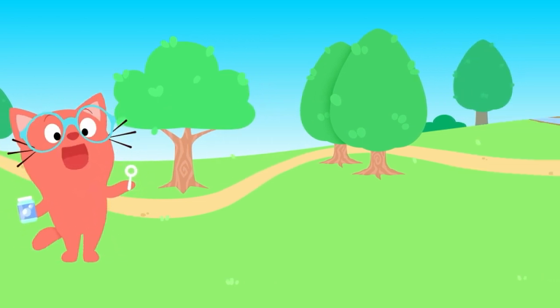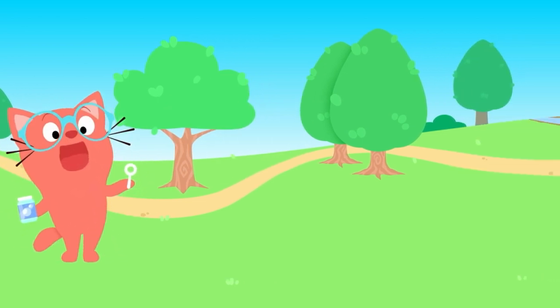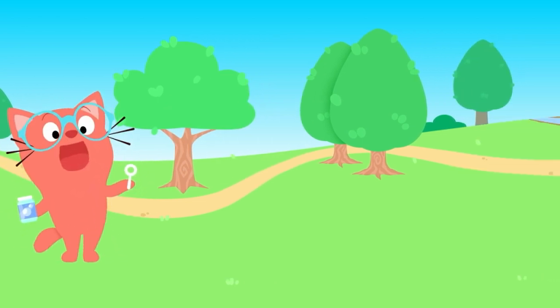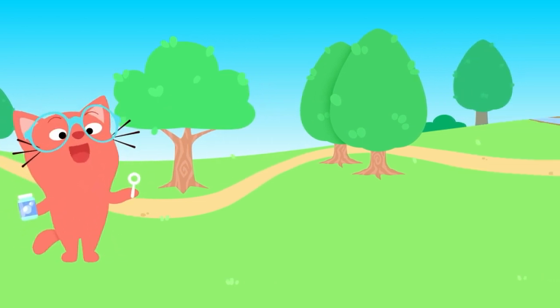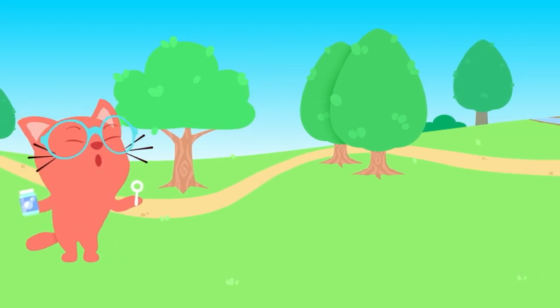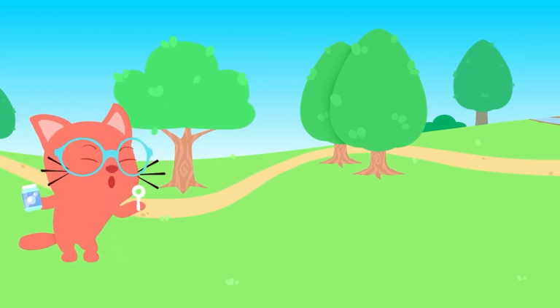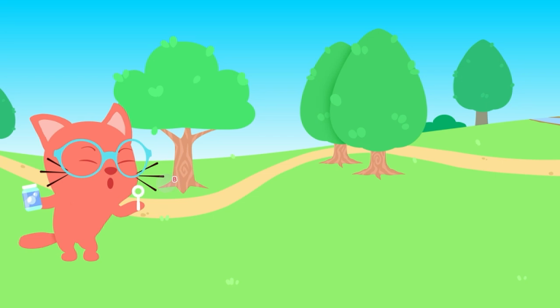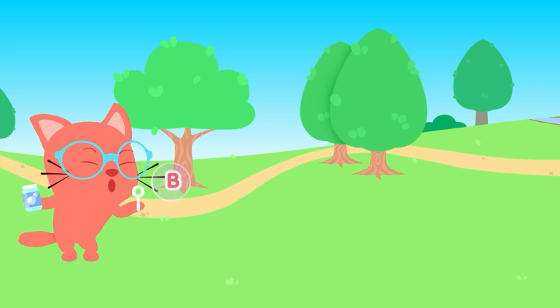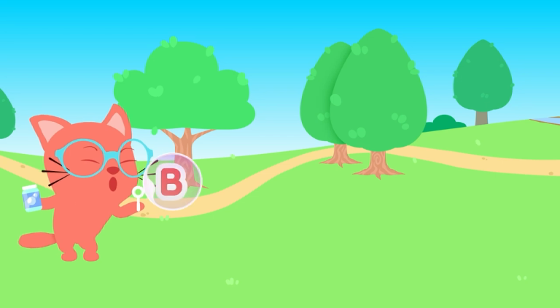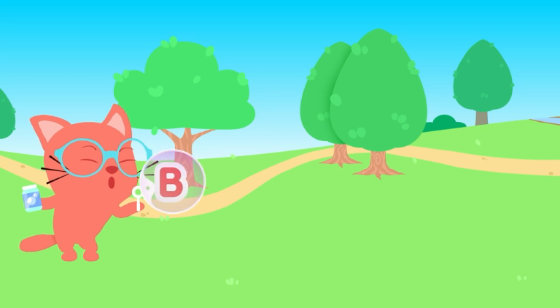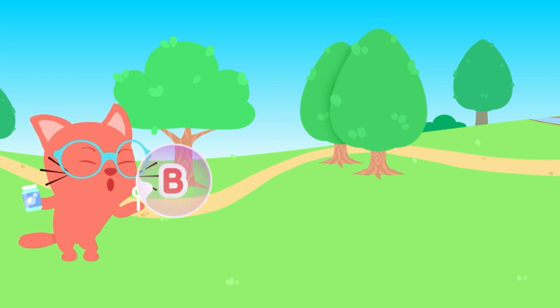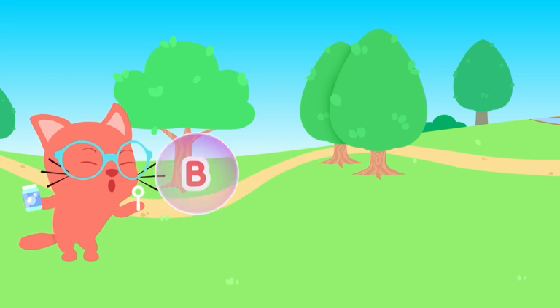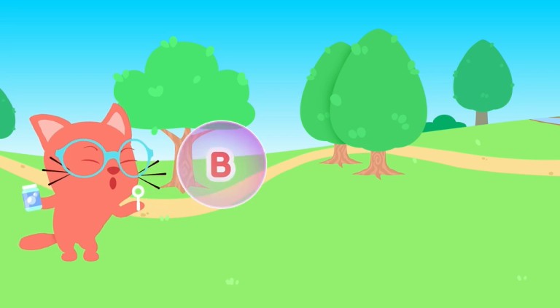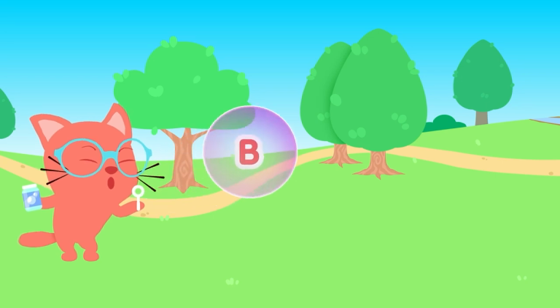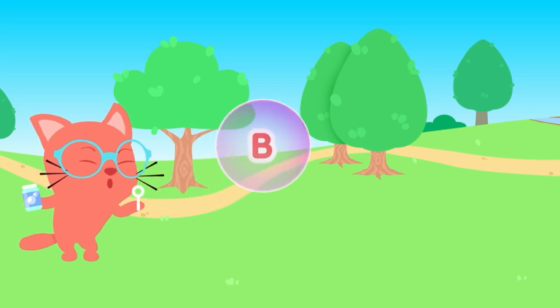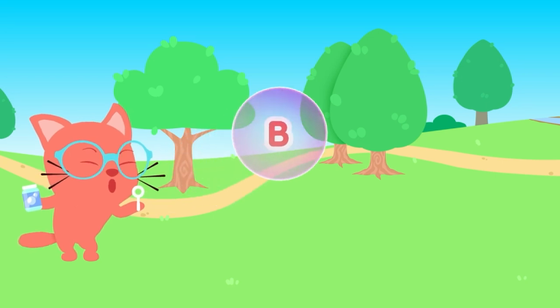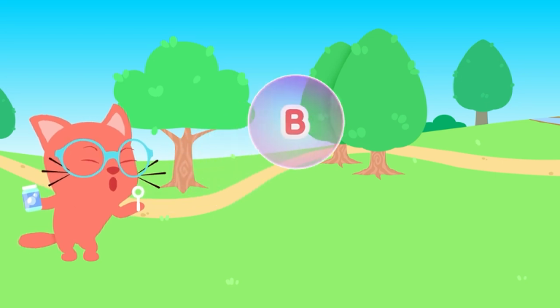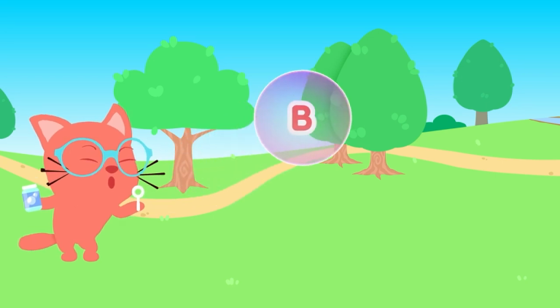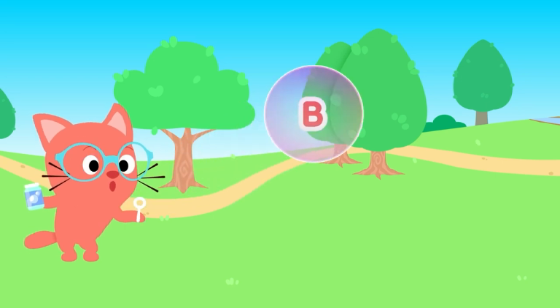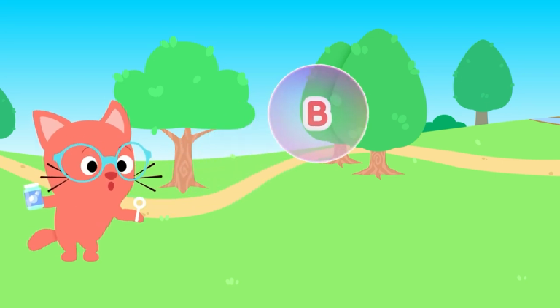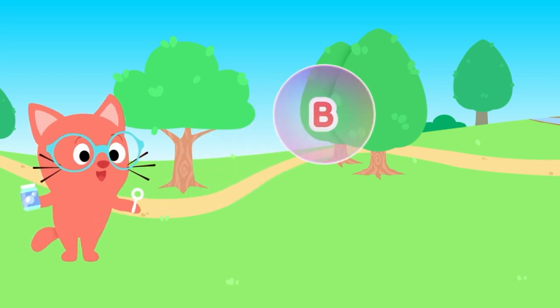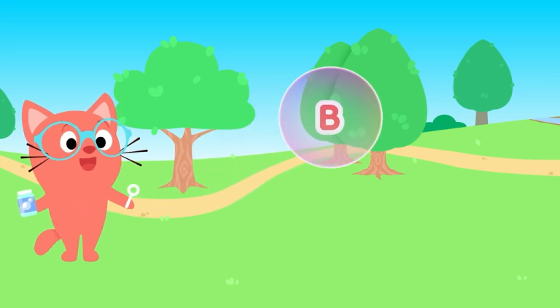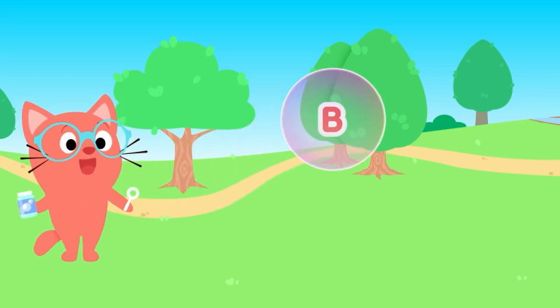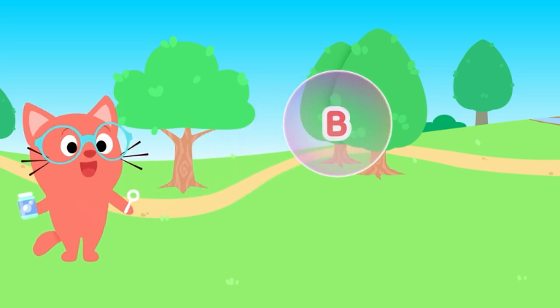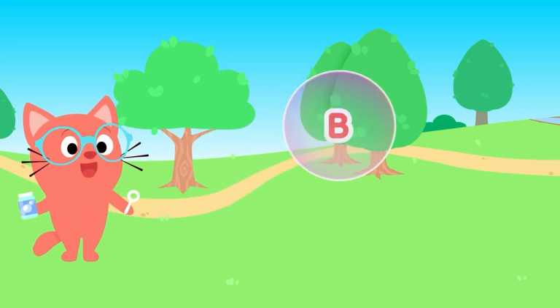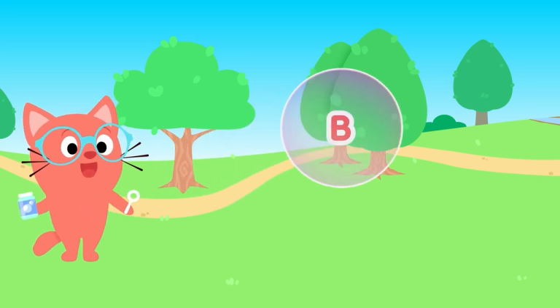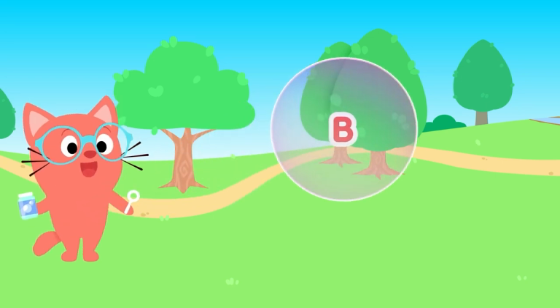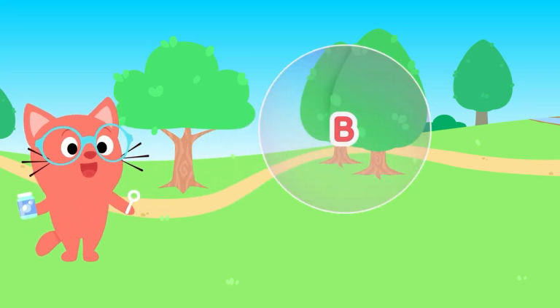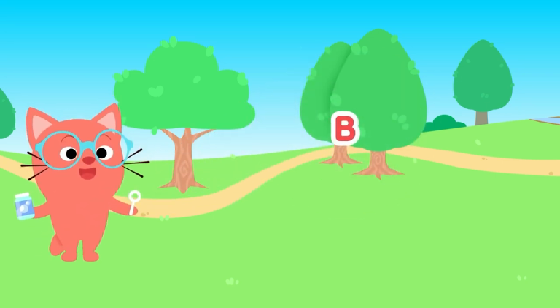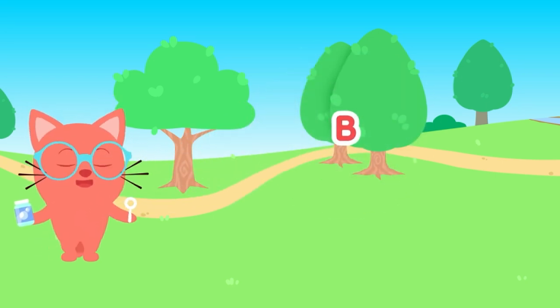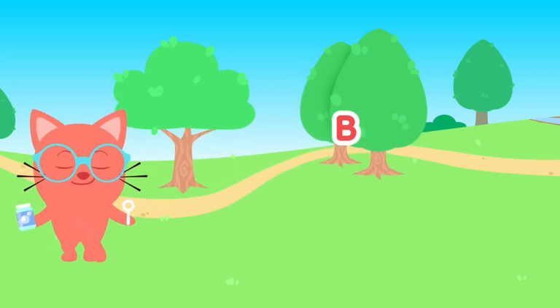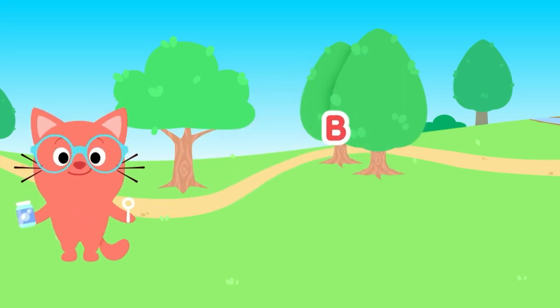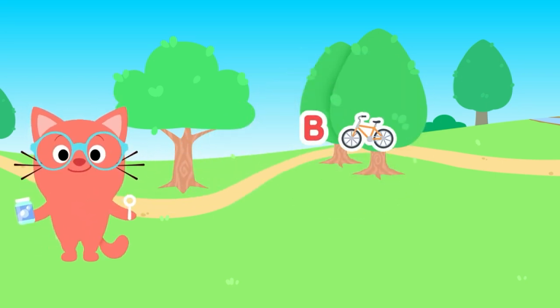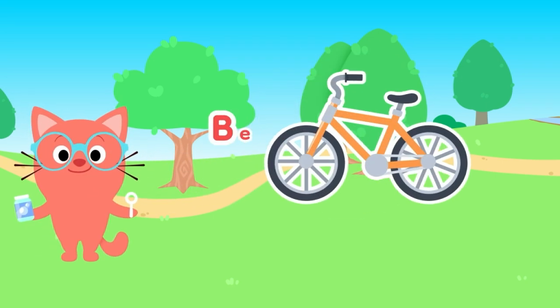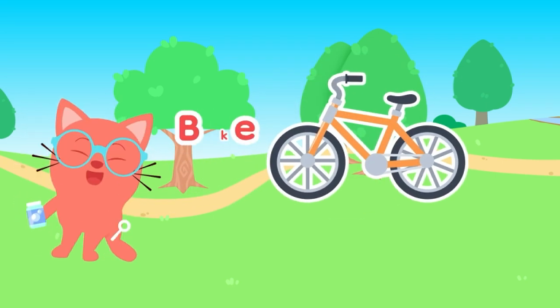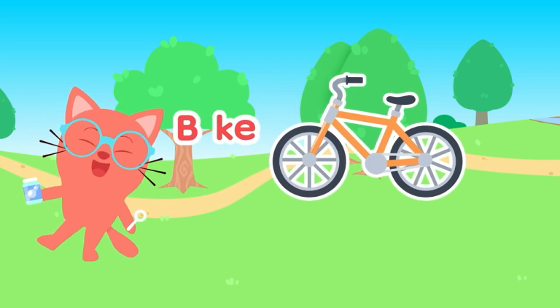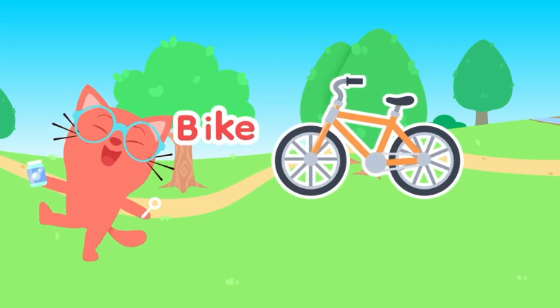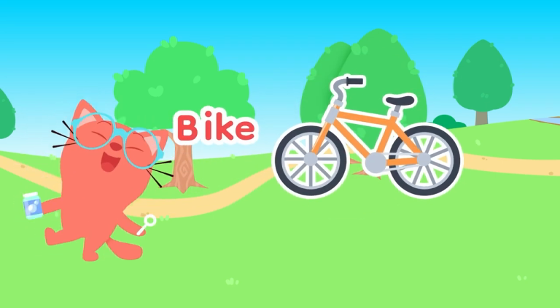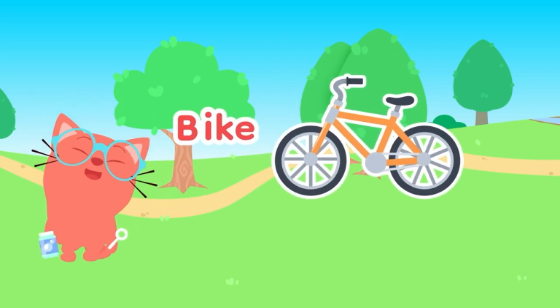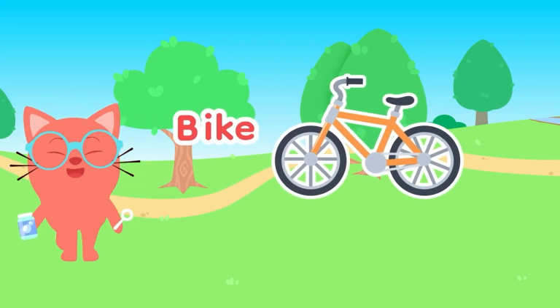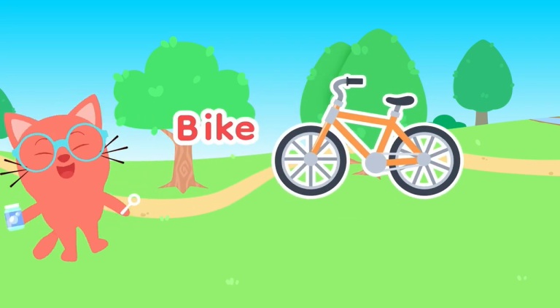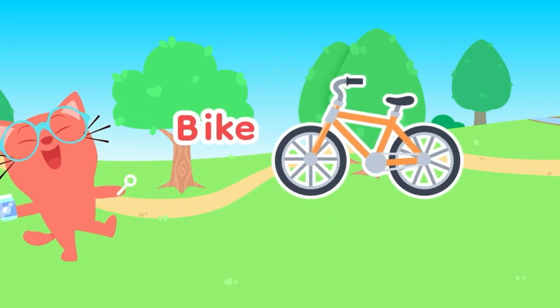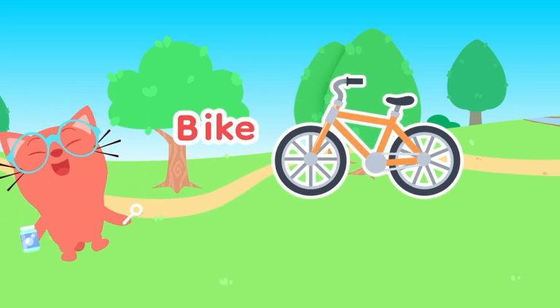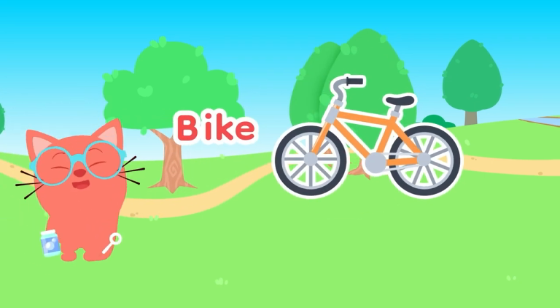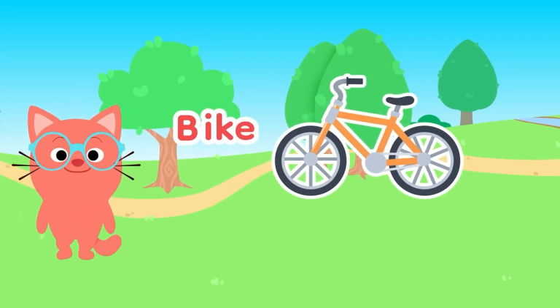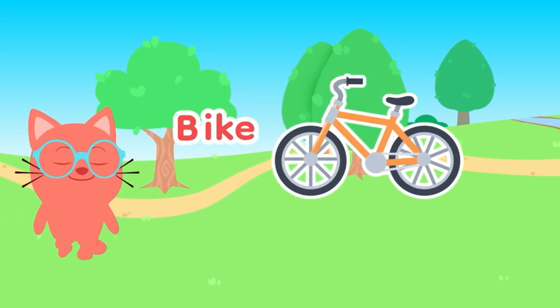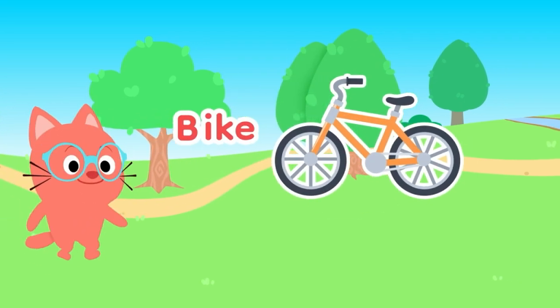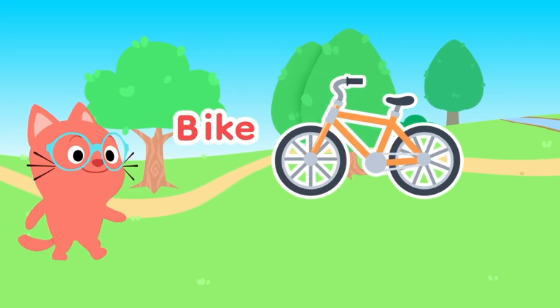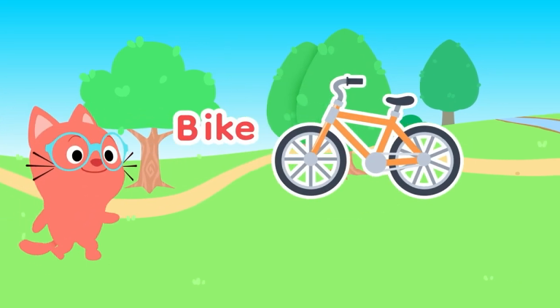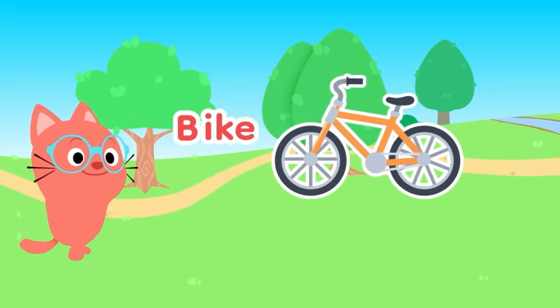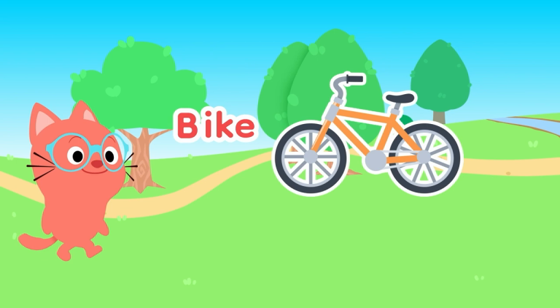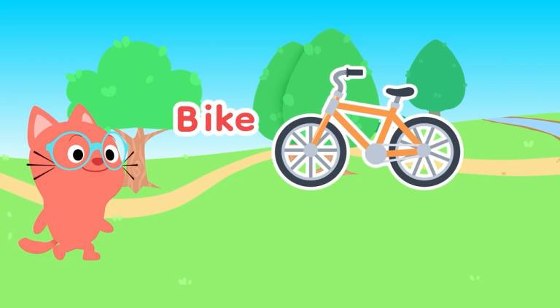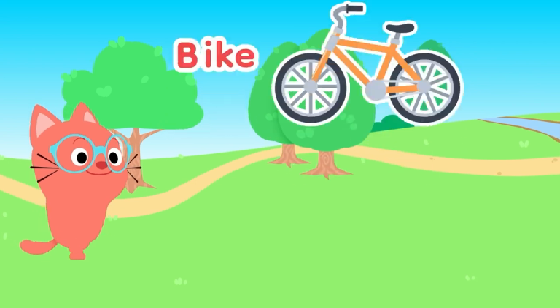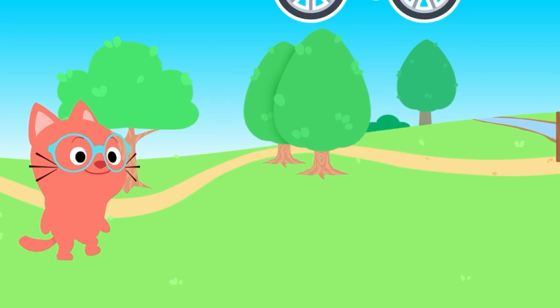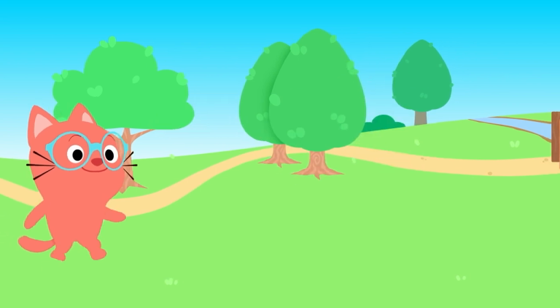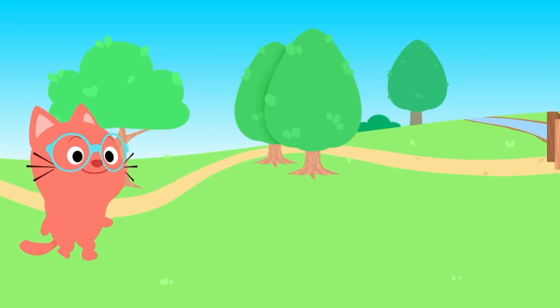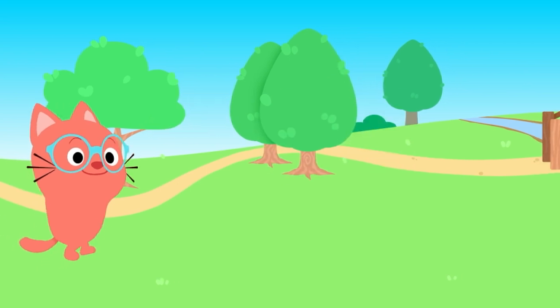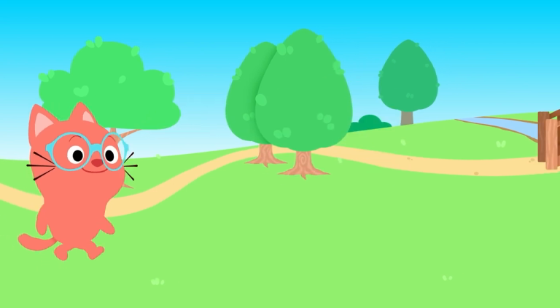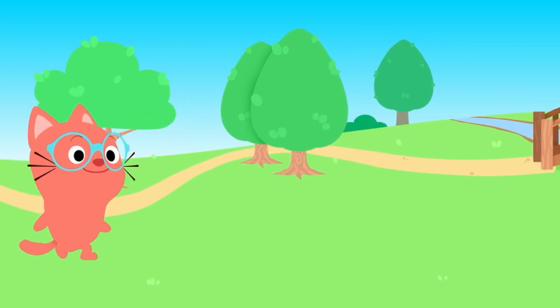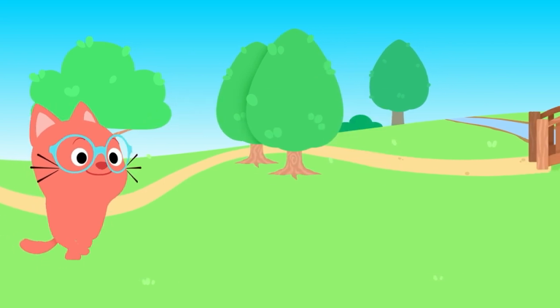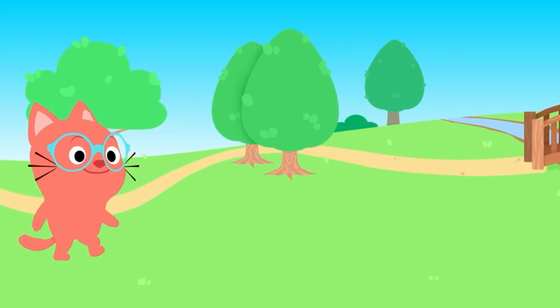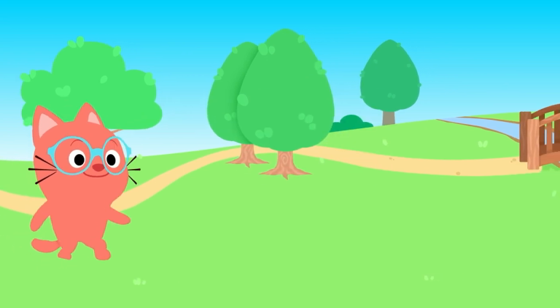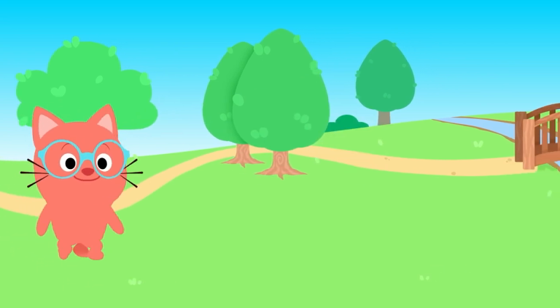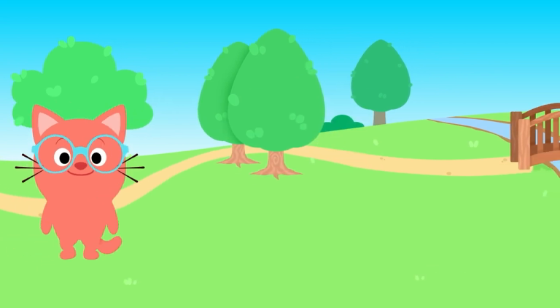B, B, B is for... Bike! The kind that you can ride down the street.